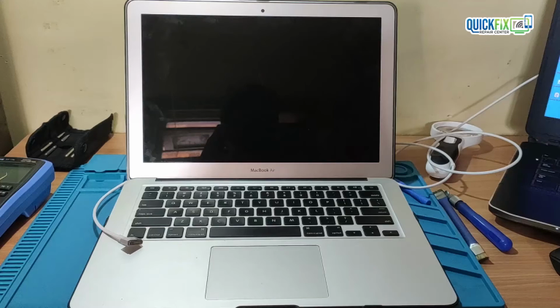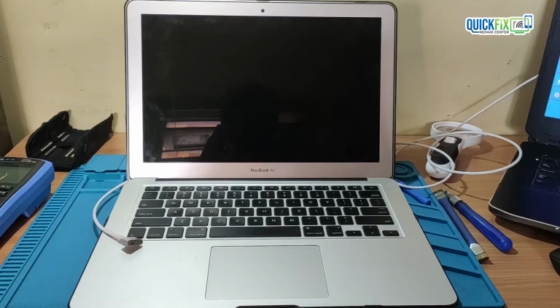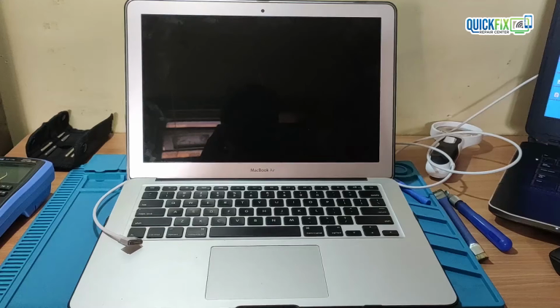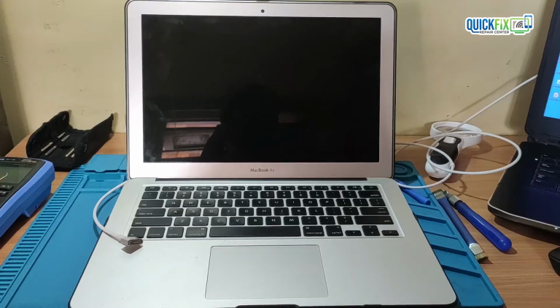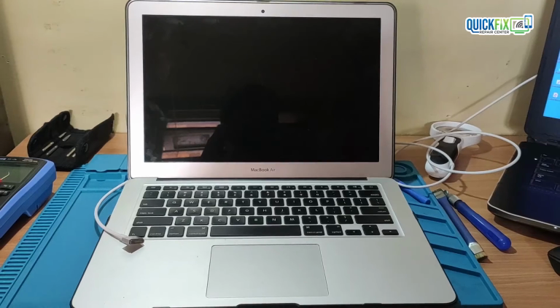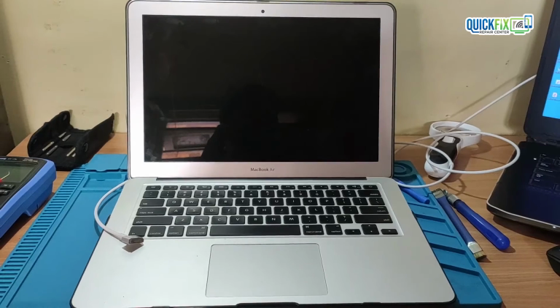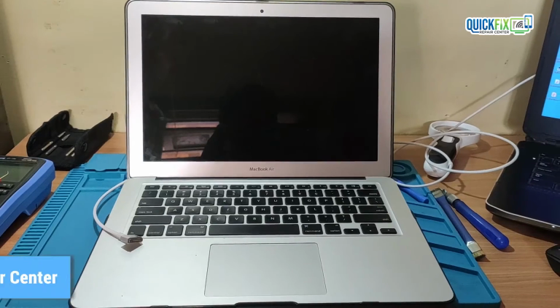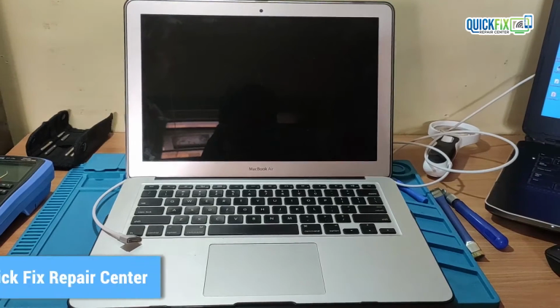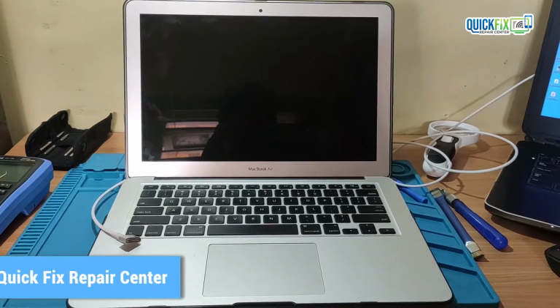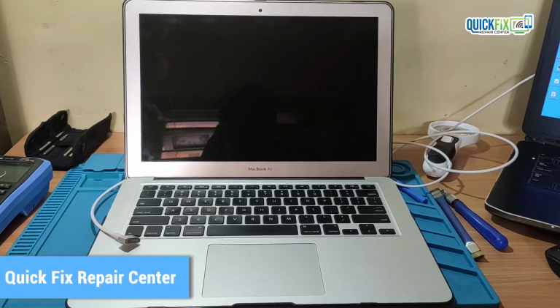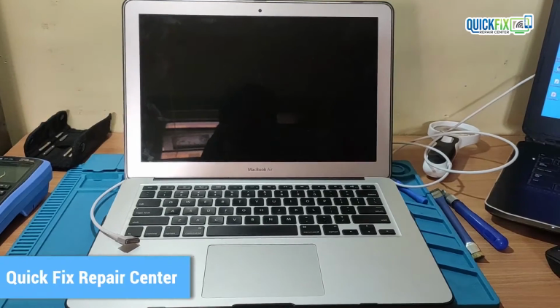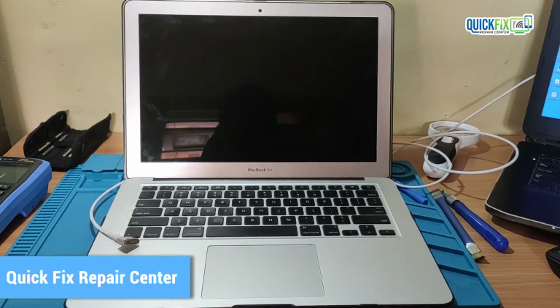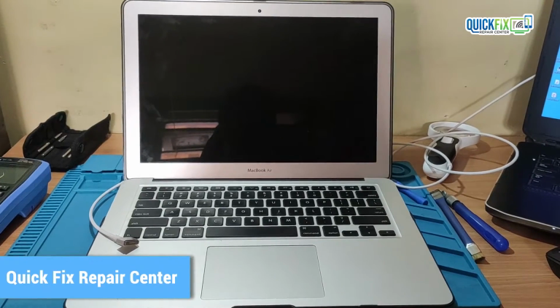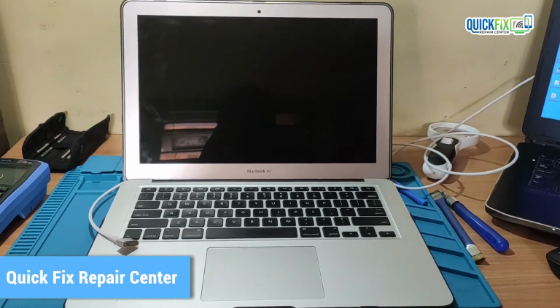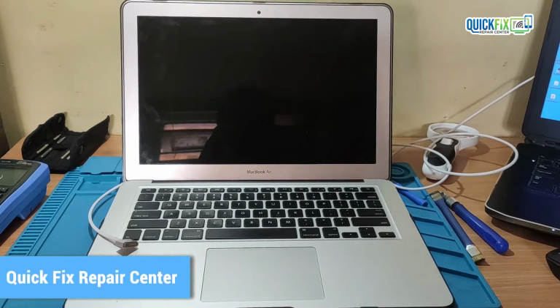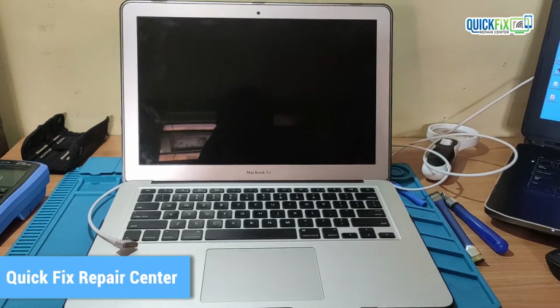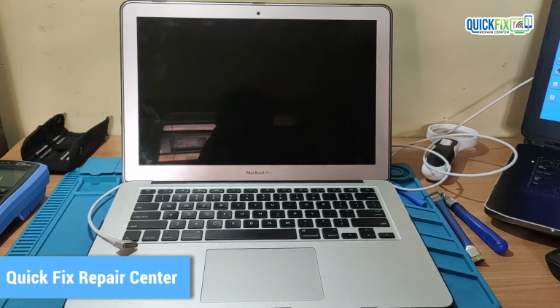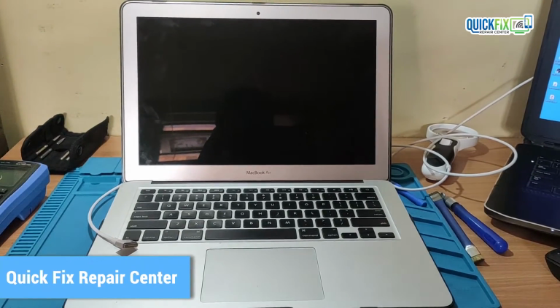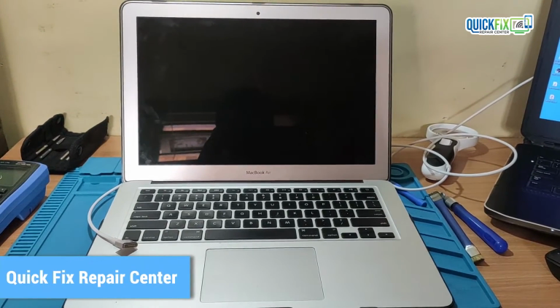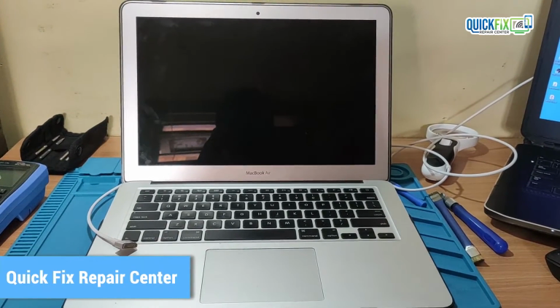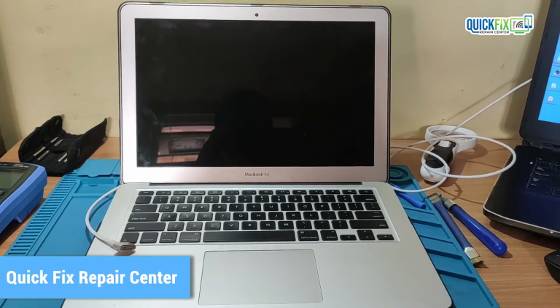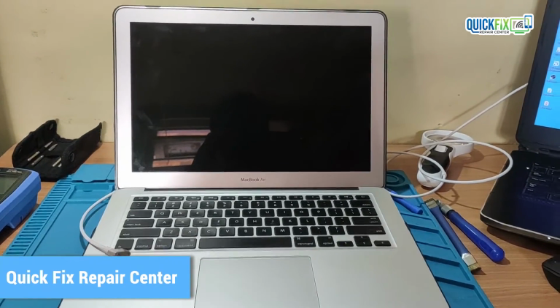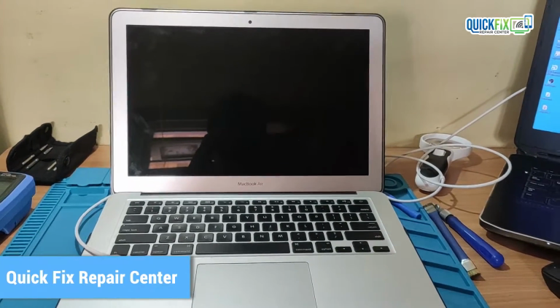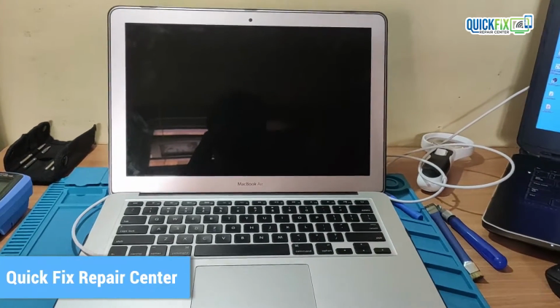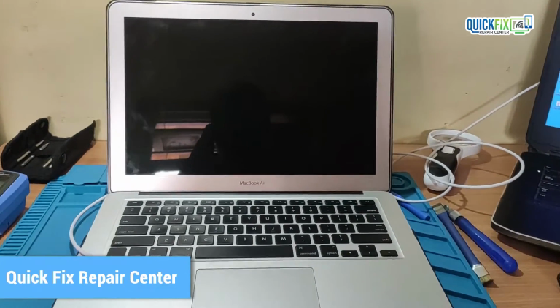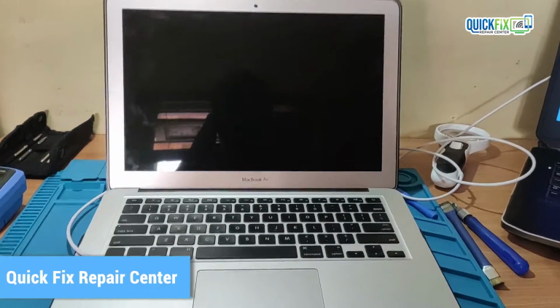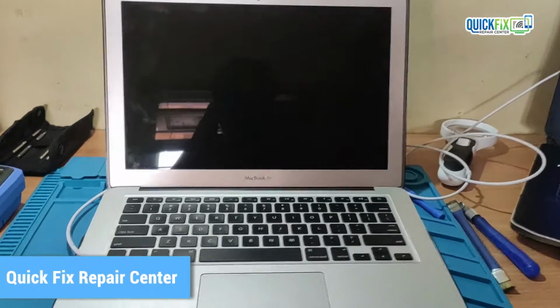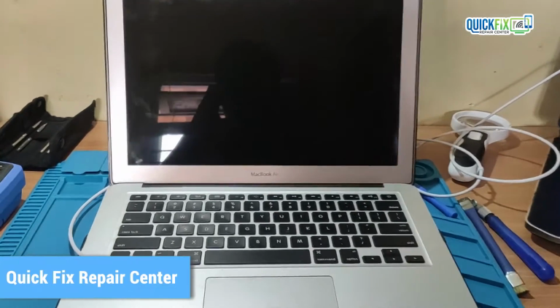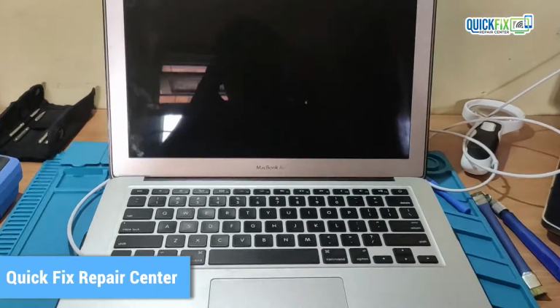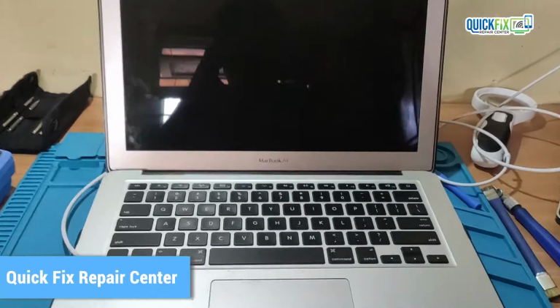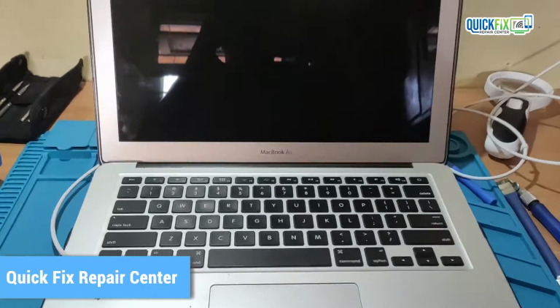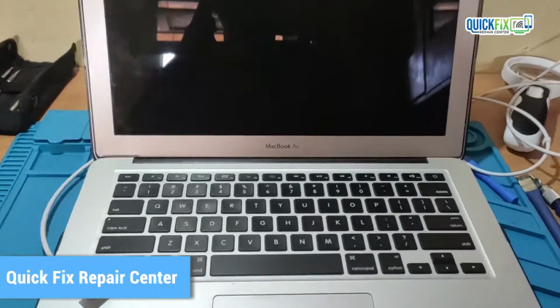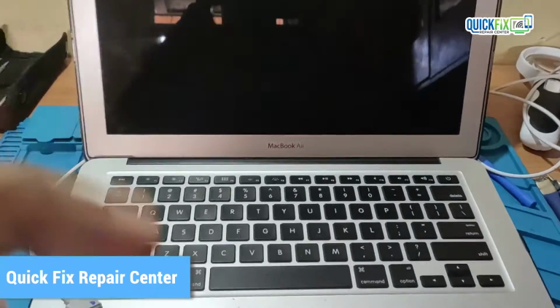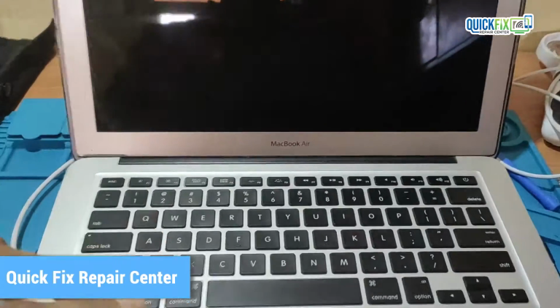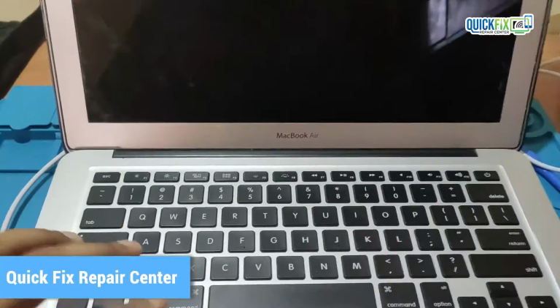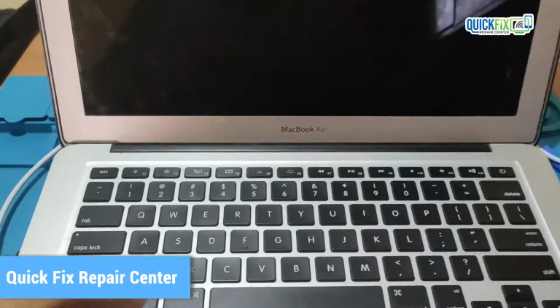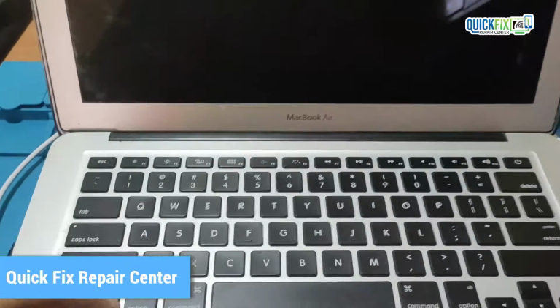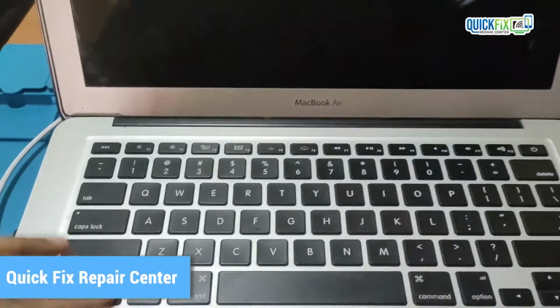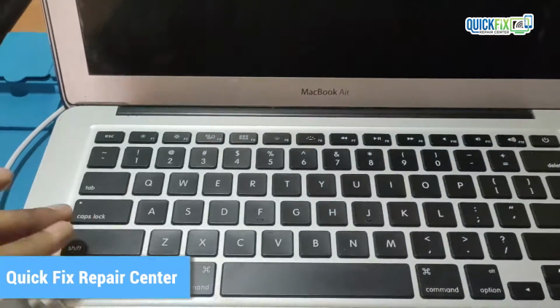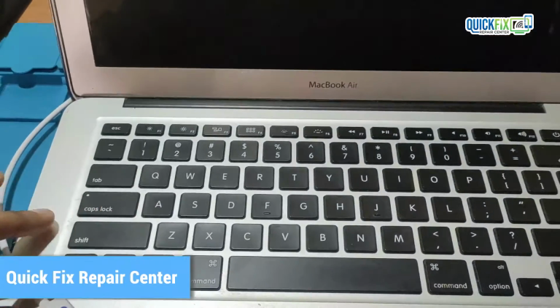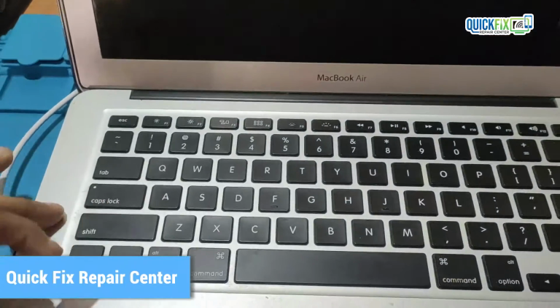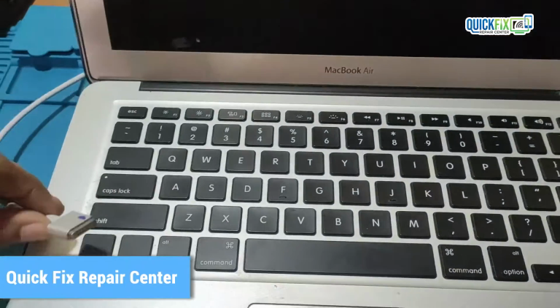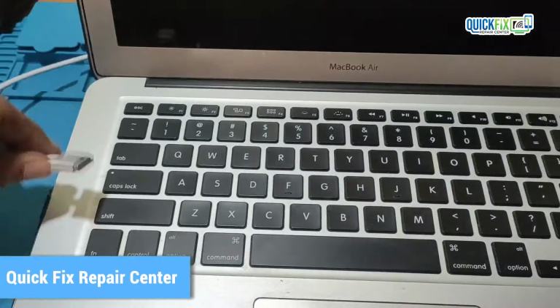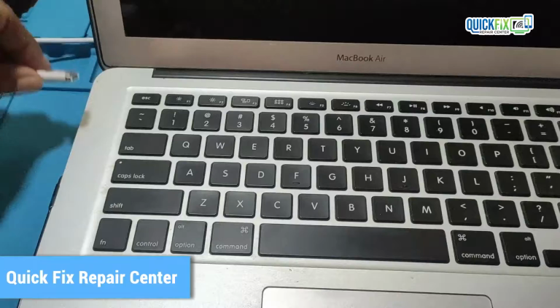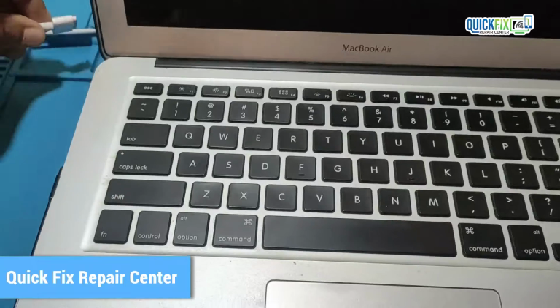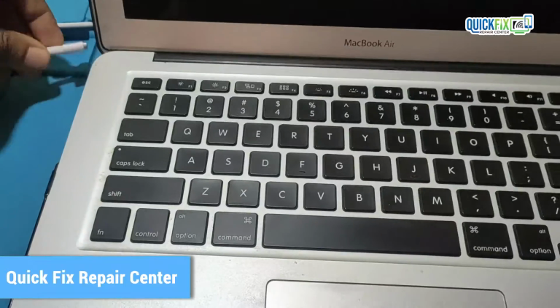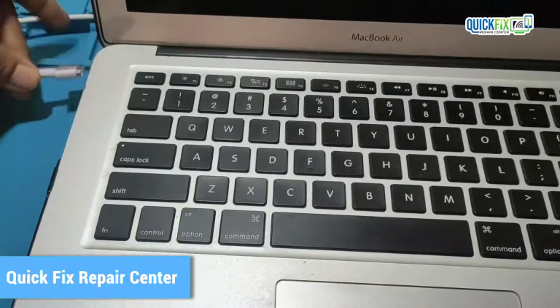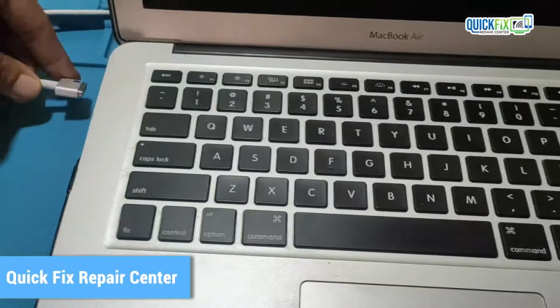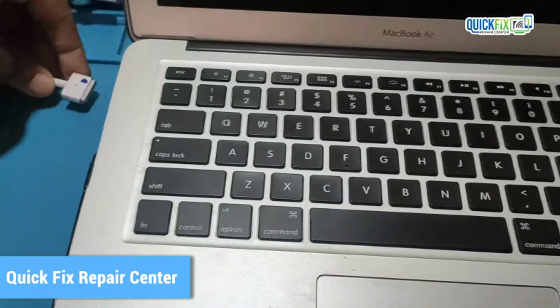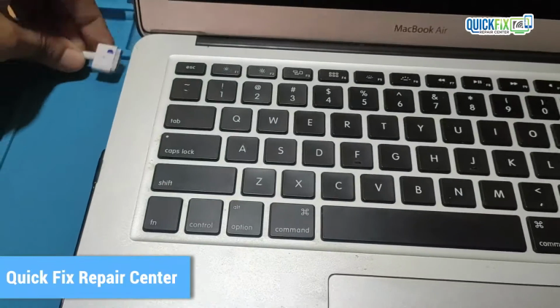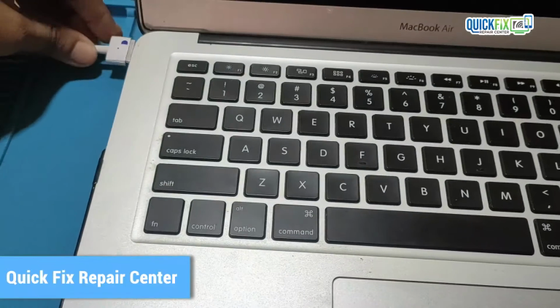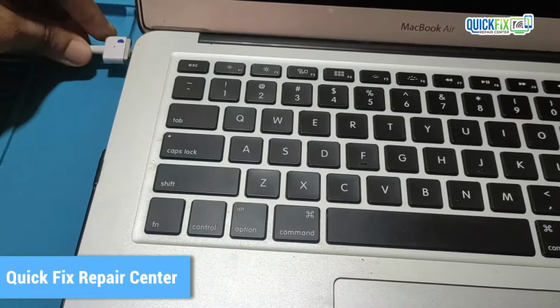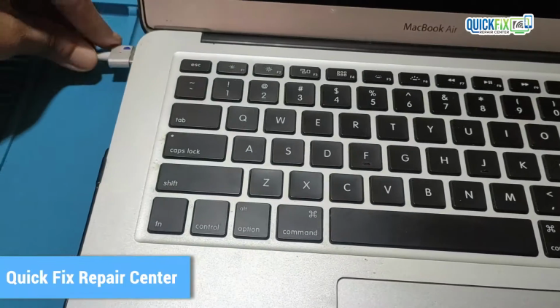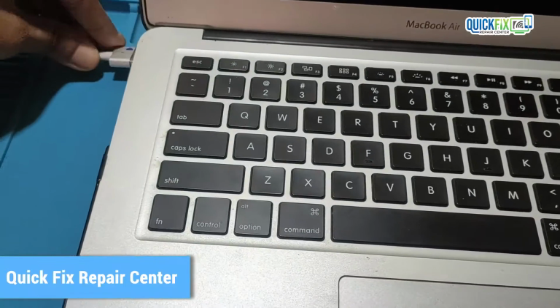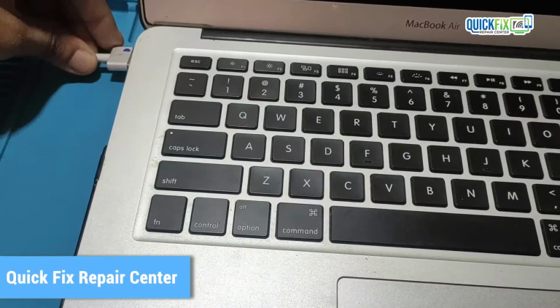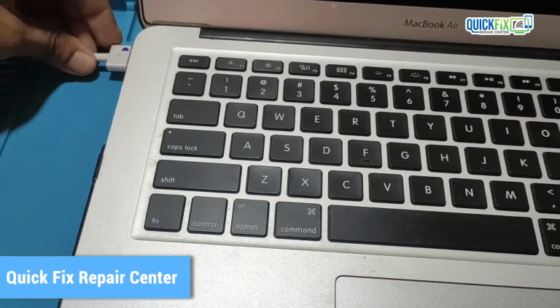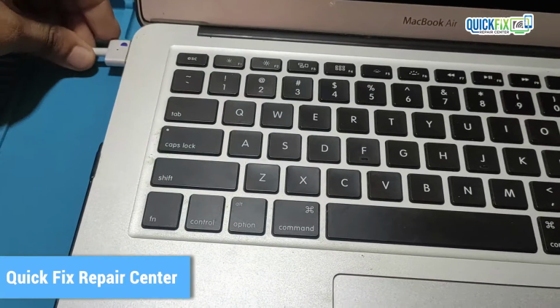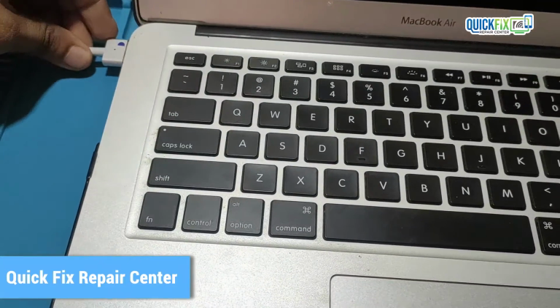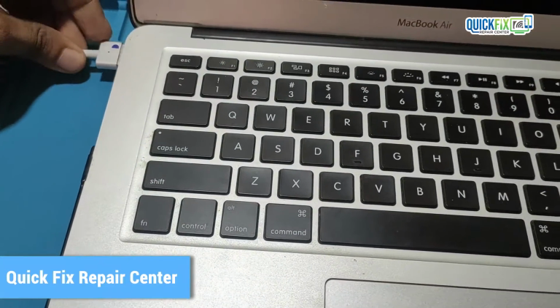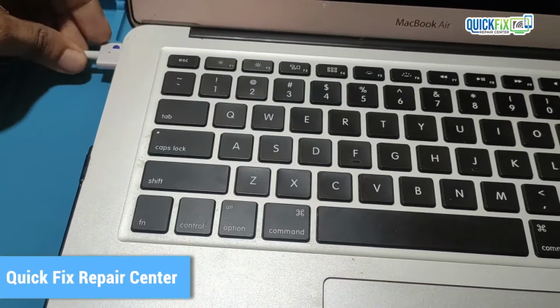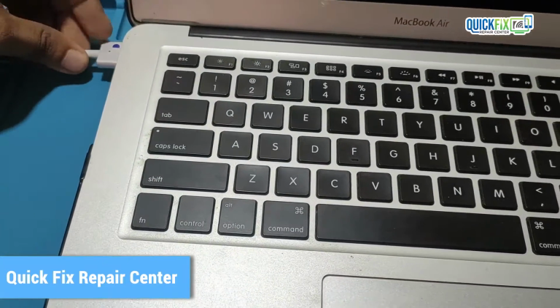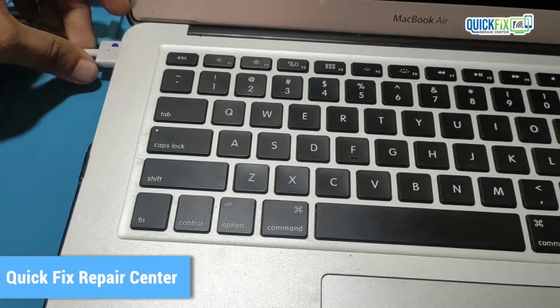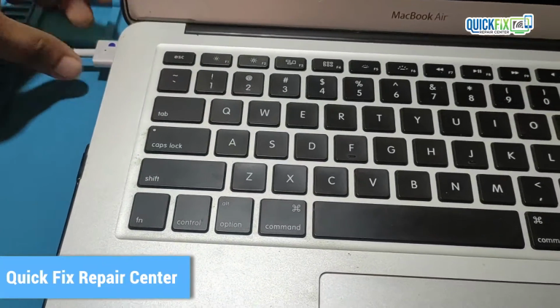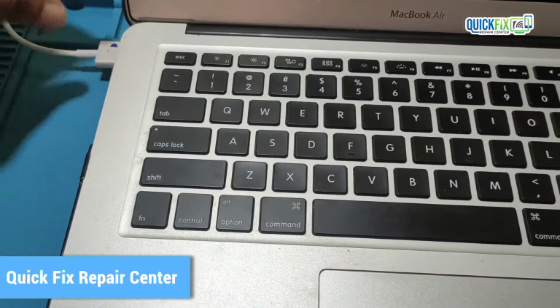Hello everyone. Today I received a MacBook model A1466 which won't turn on. So without wasting time, let's fix it.